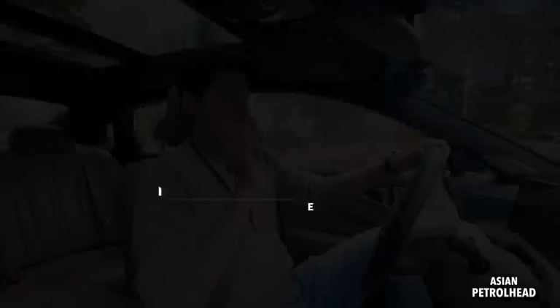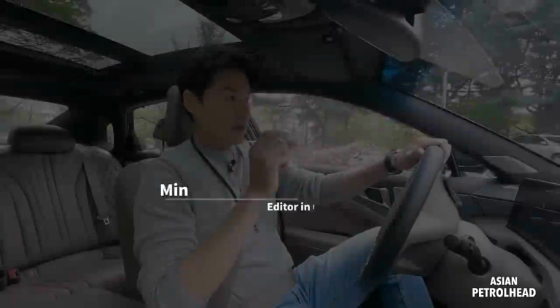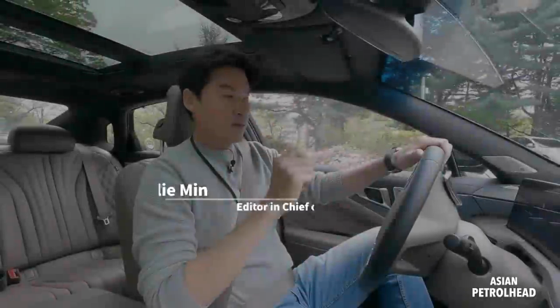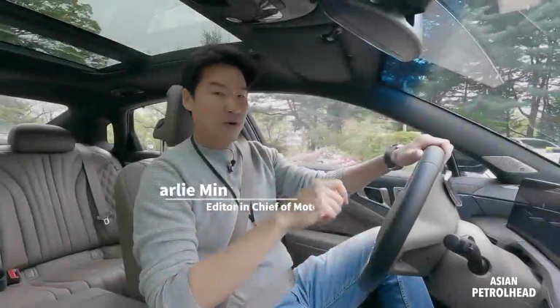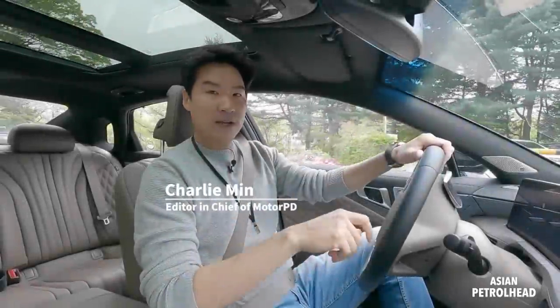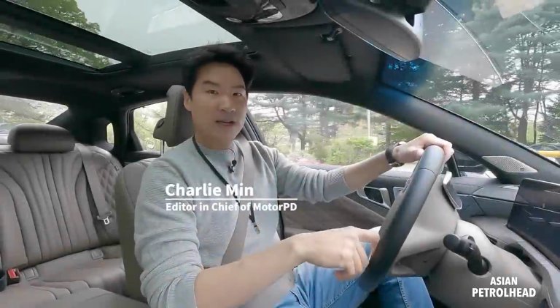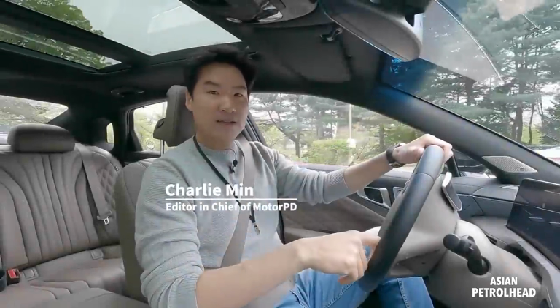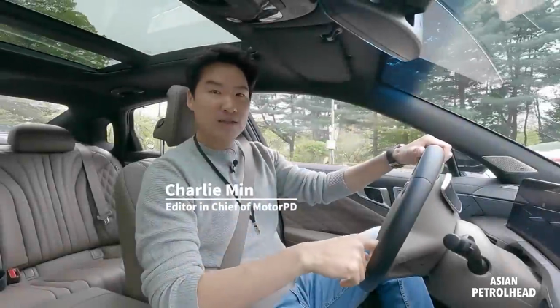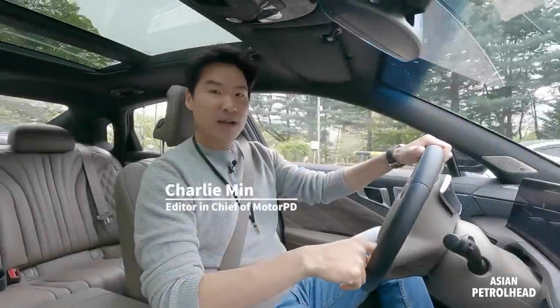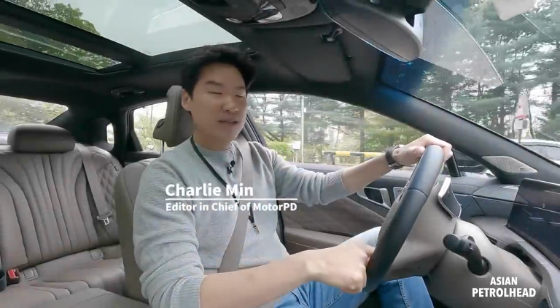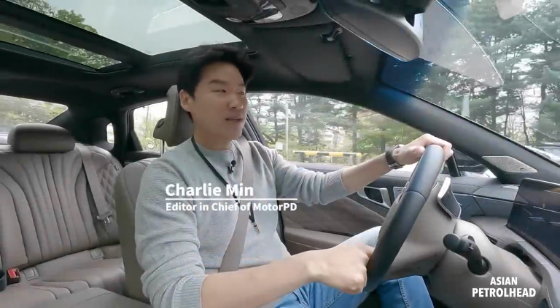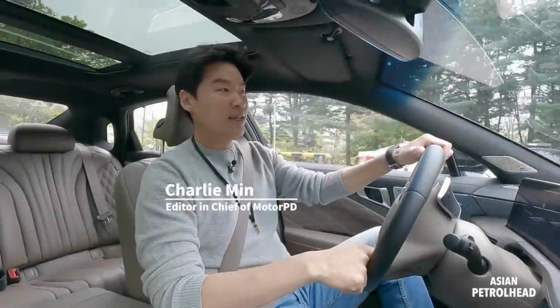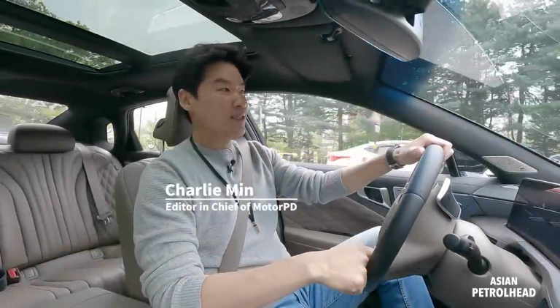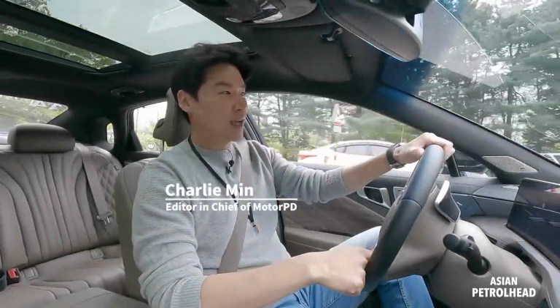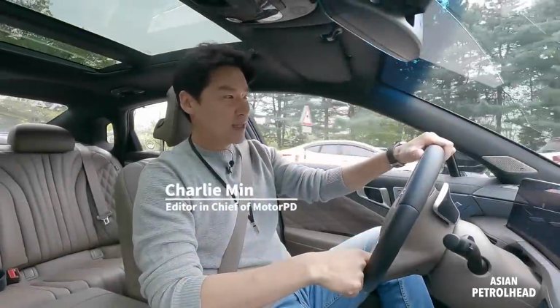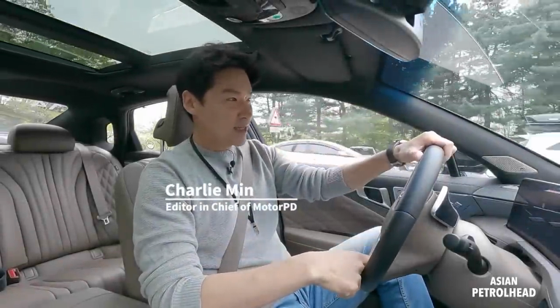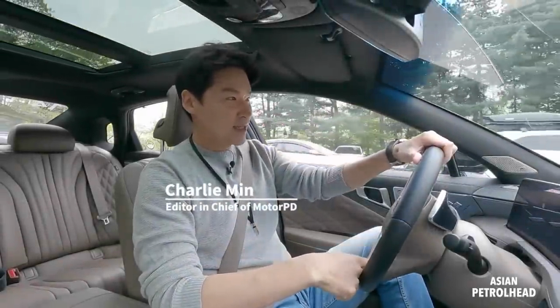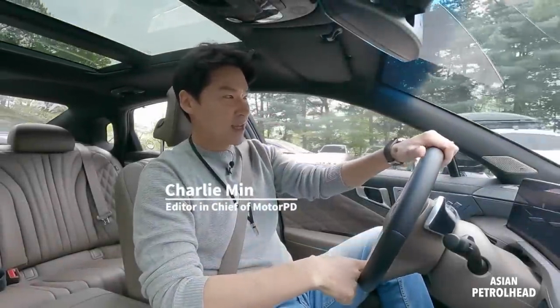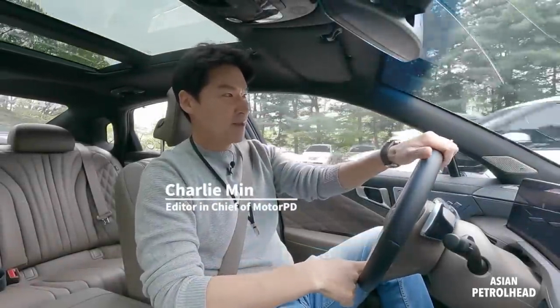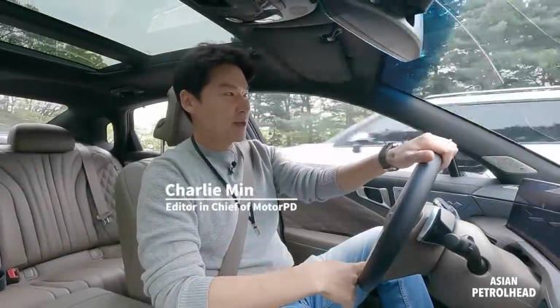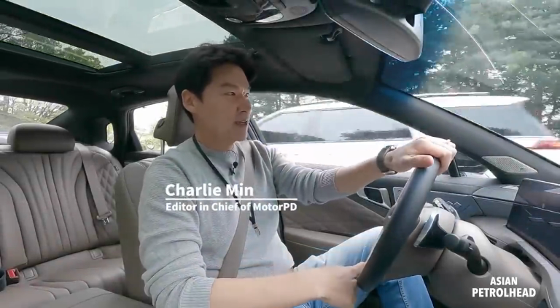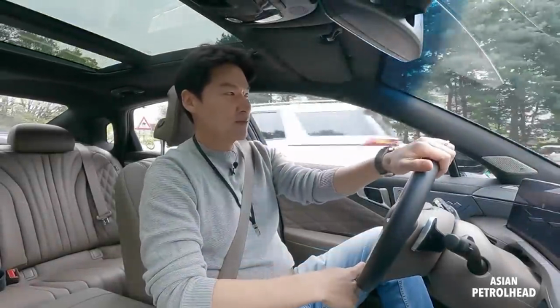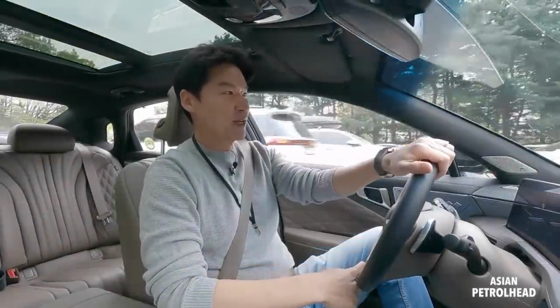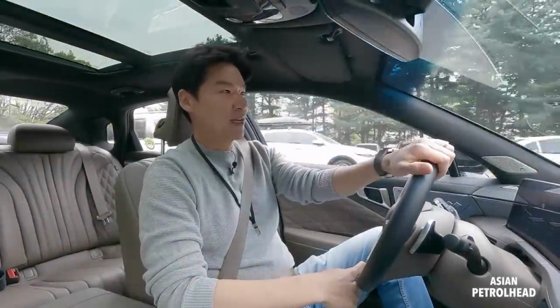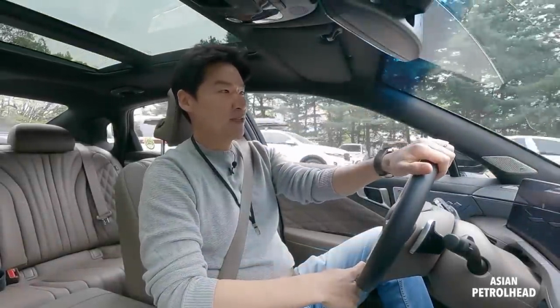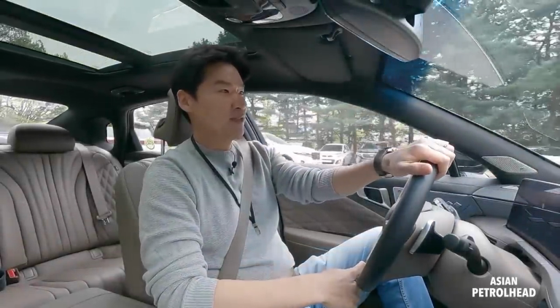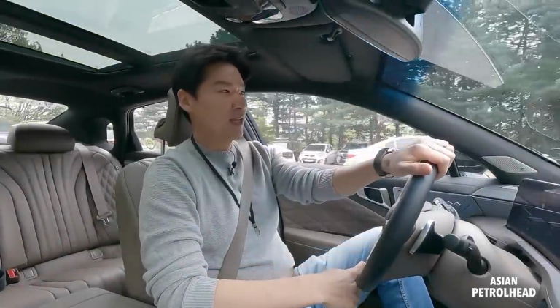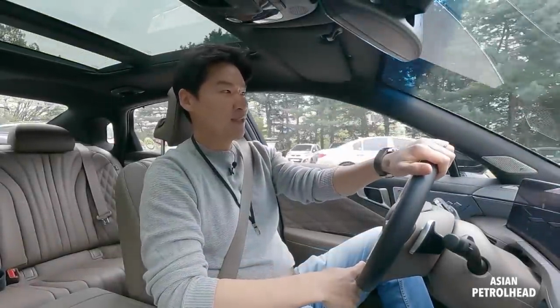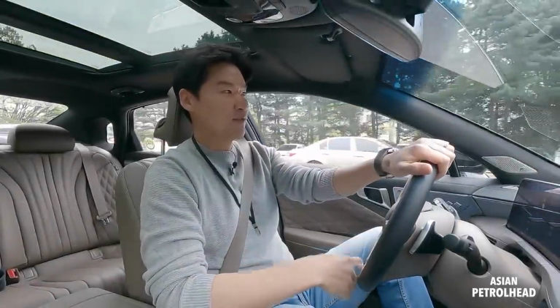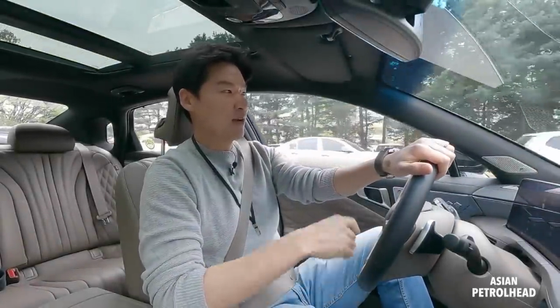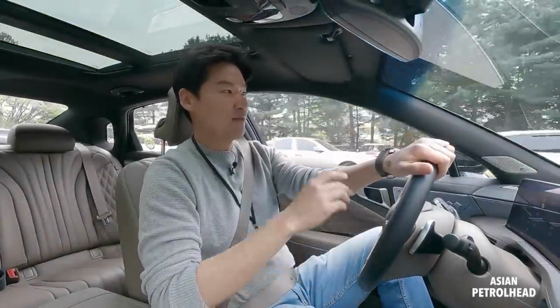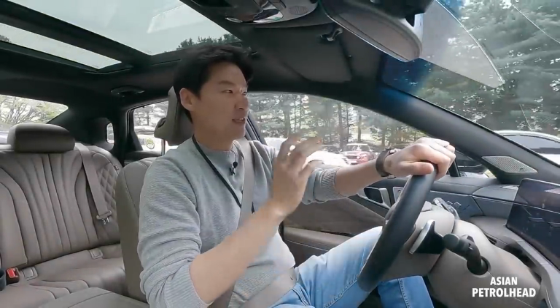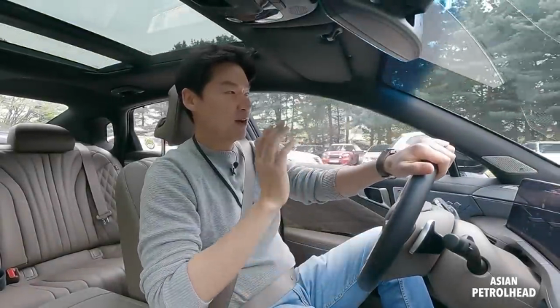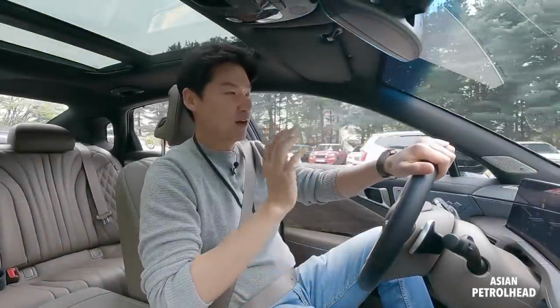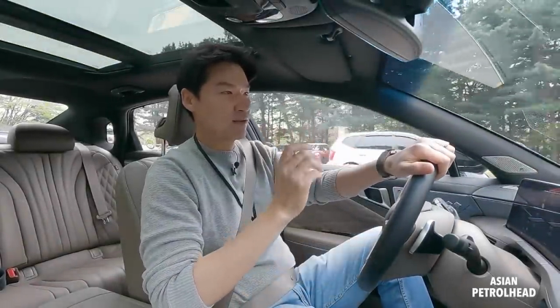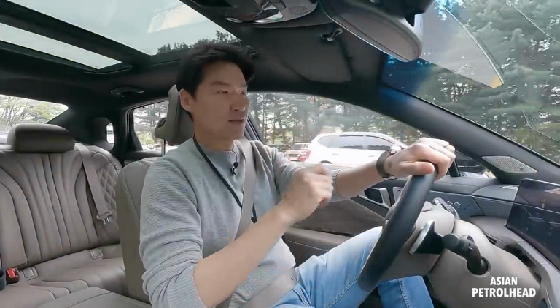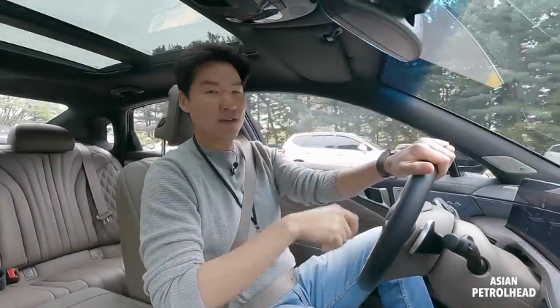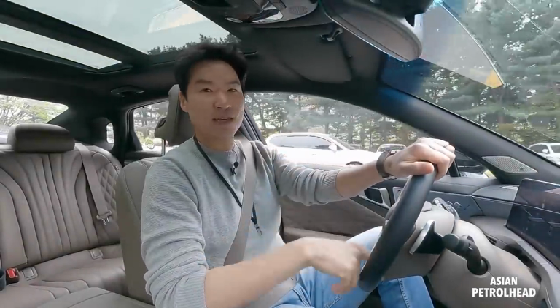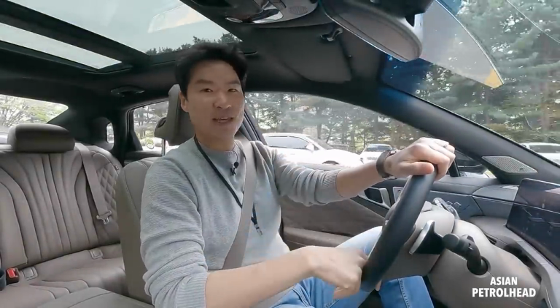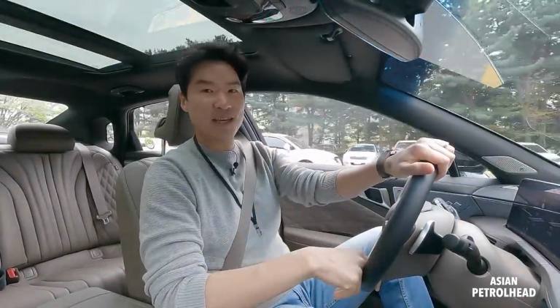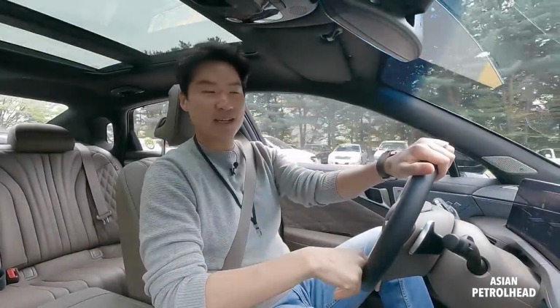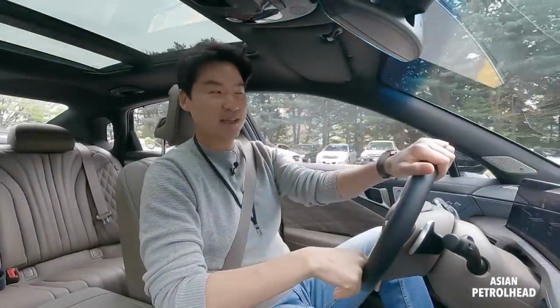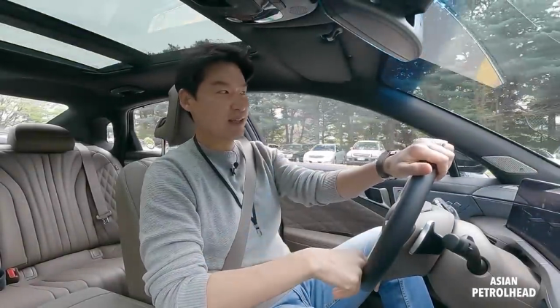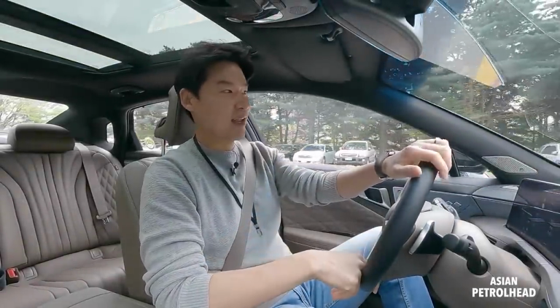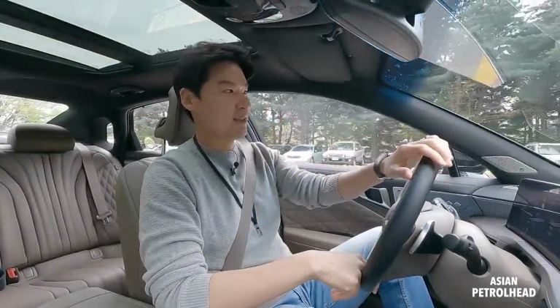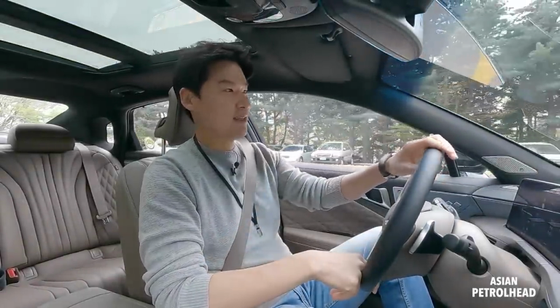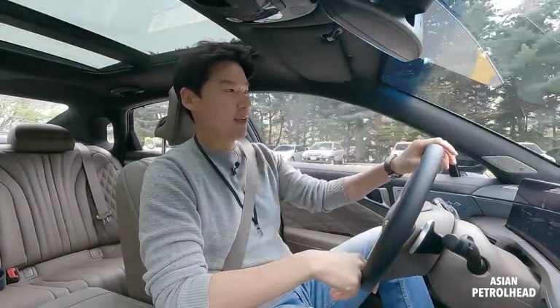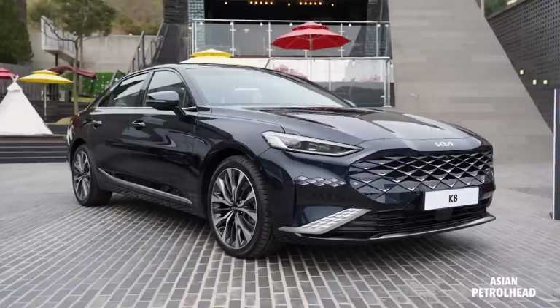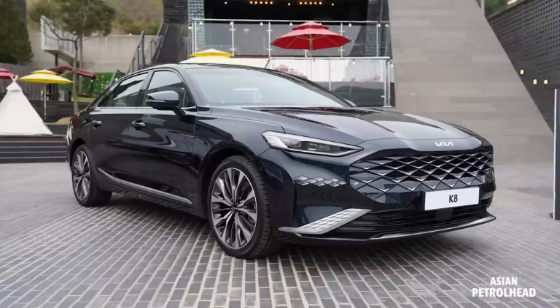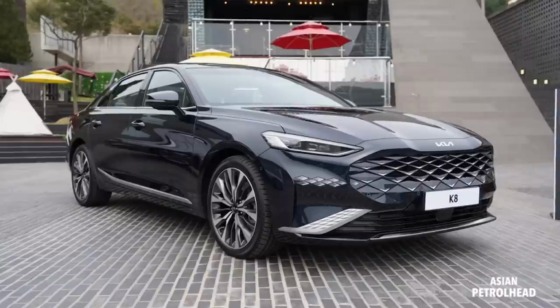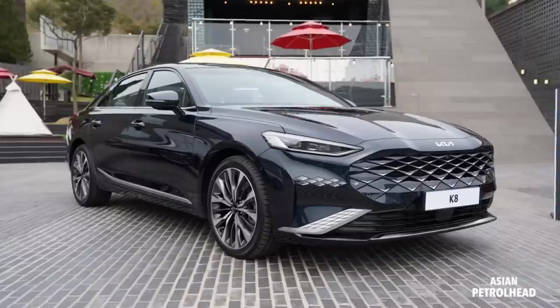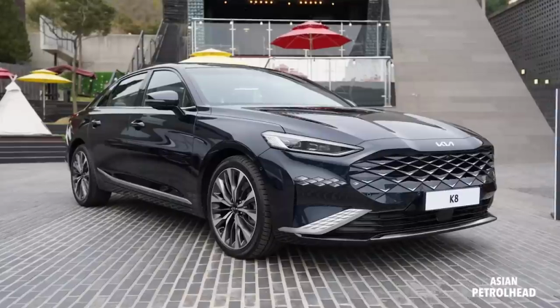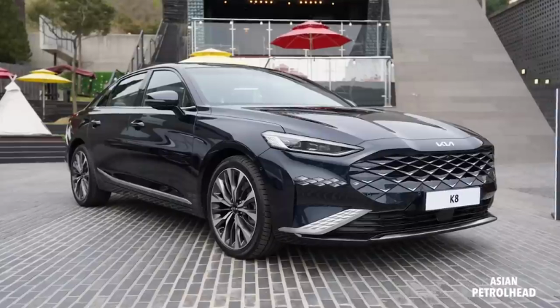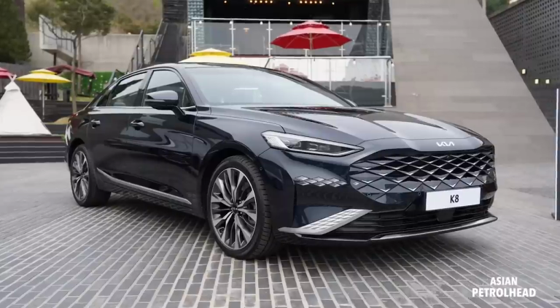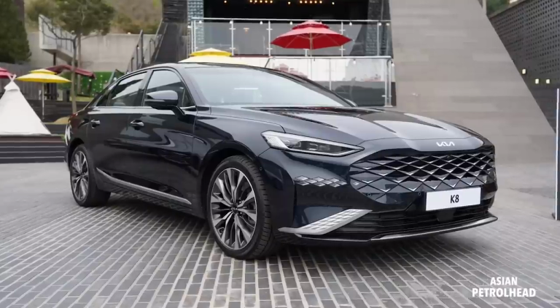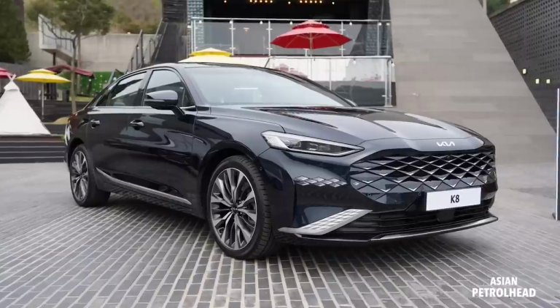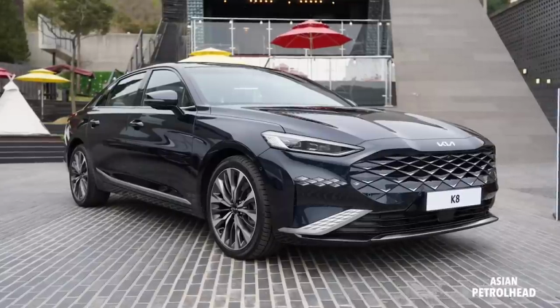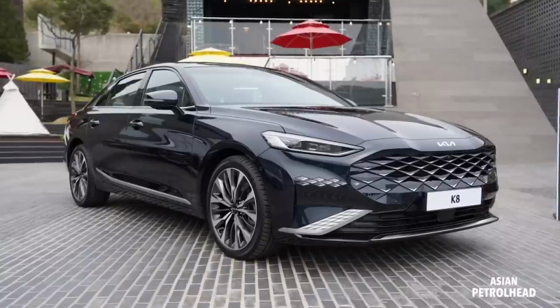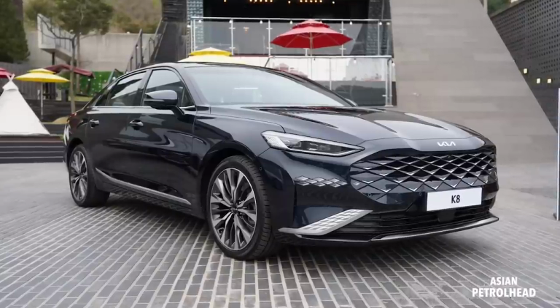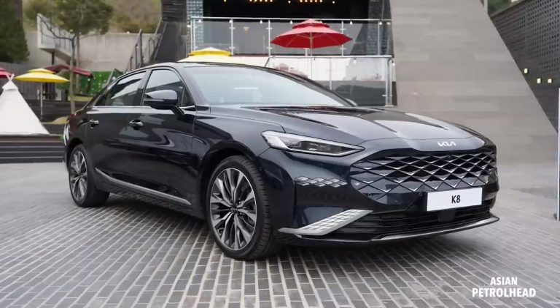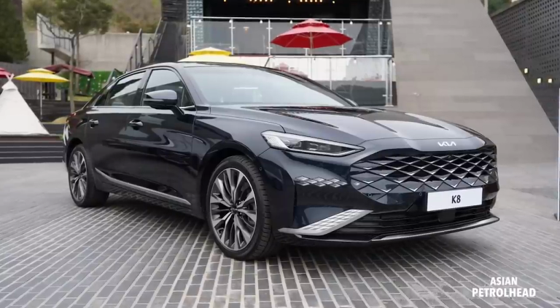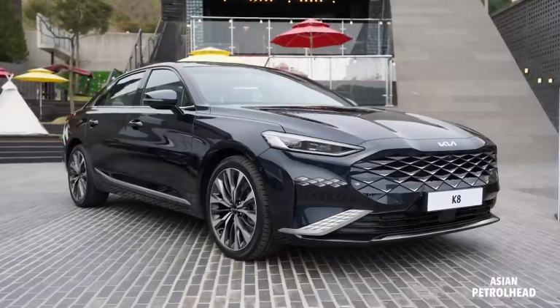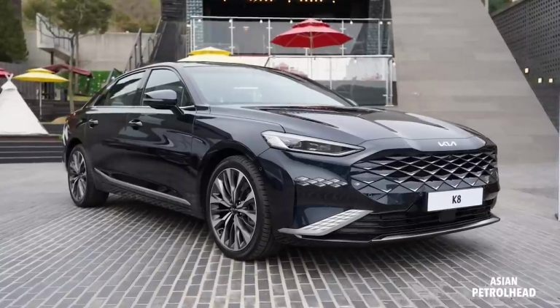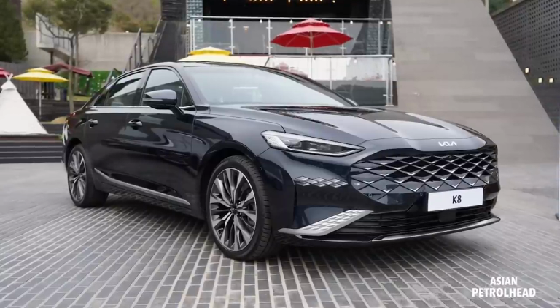Good morning guys. Today is an exciting day because we get to test drive the all-new Kia Kadenza, or Kia K8.